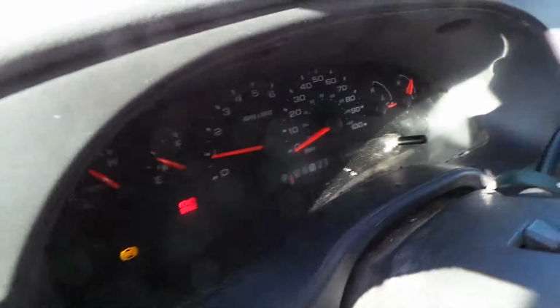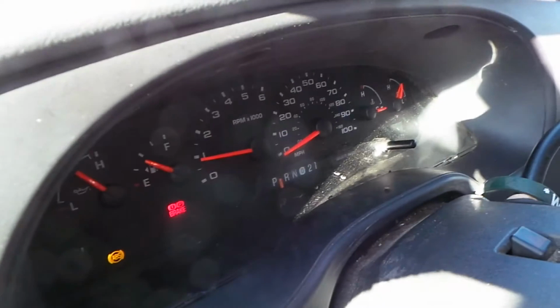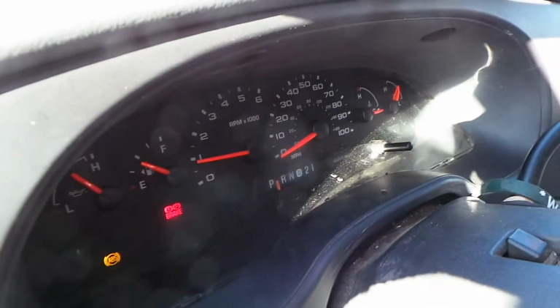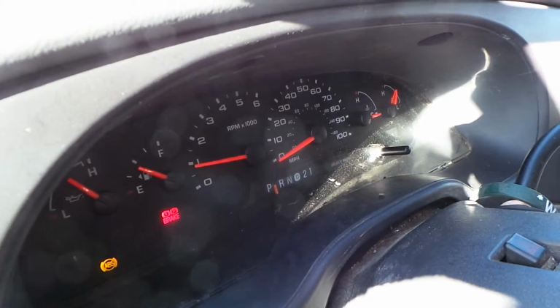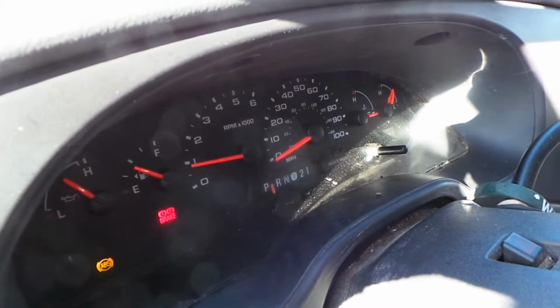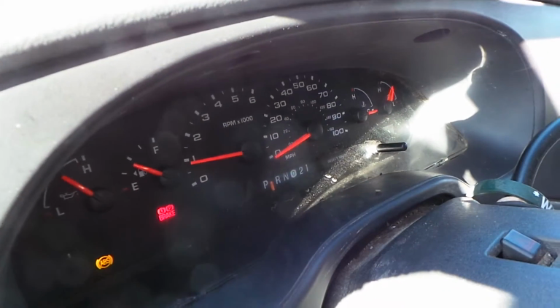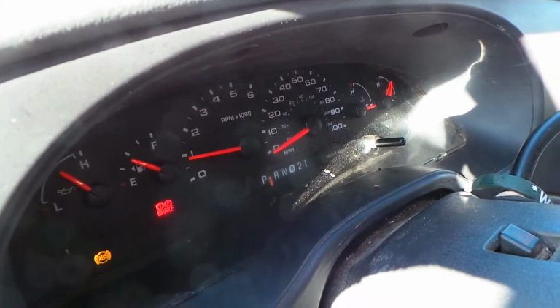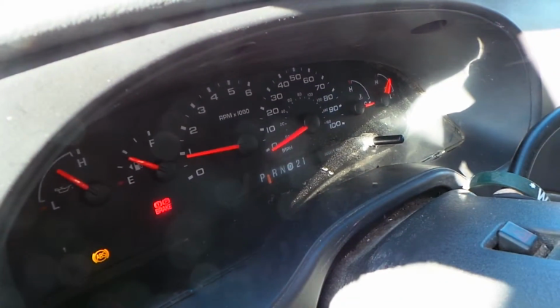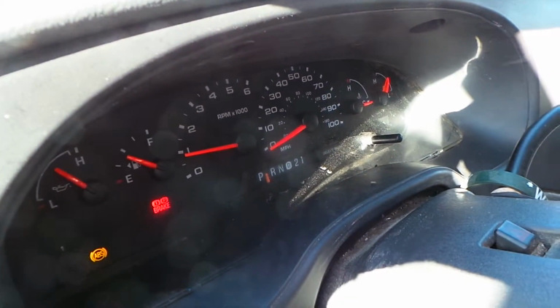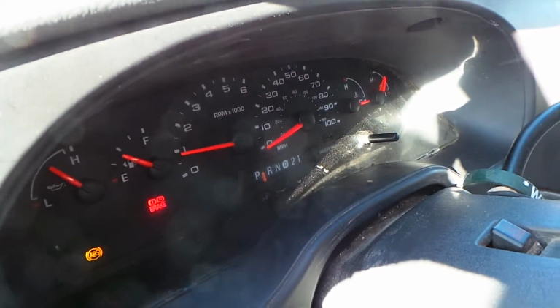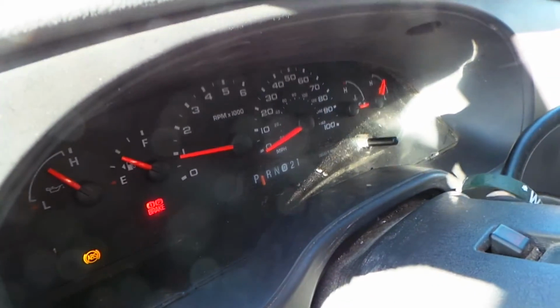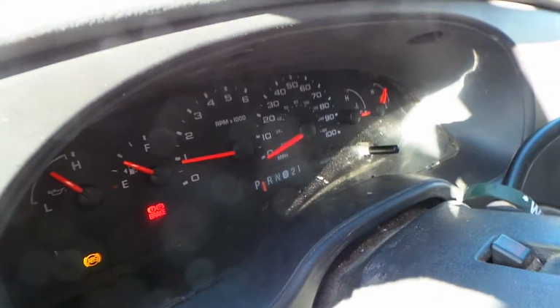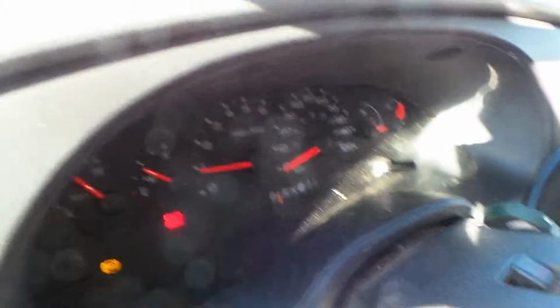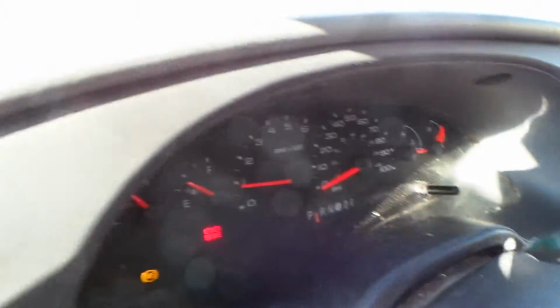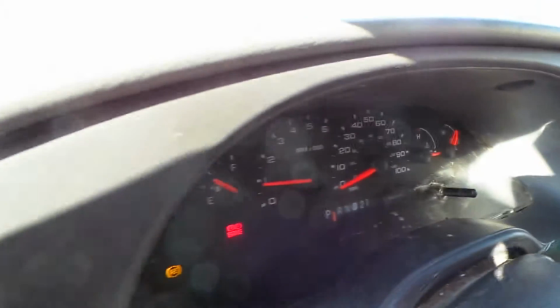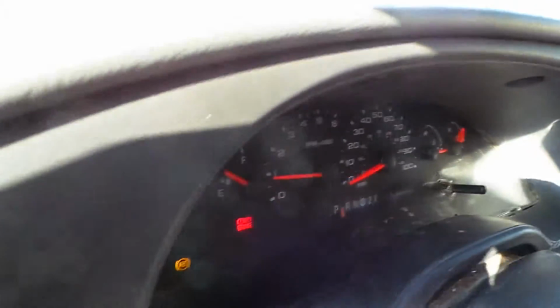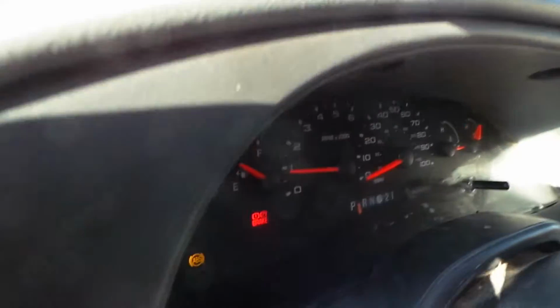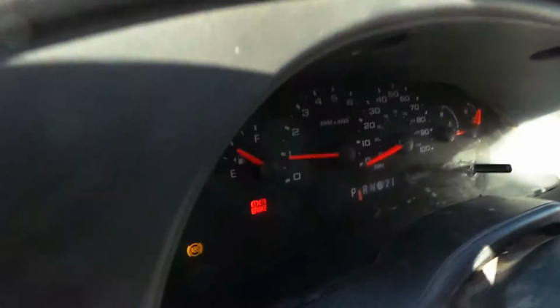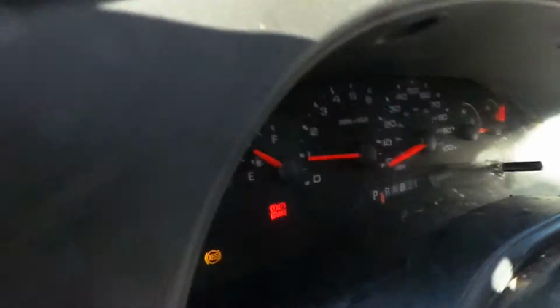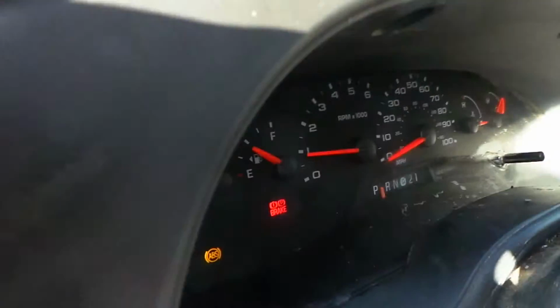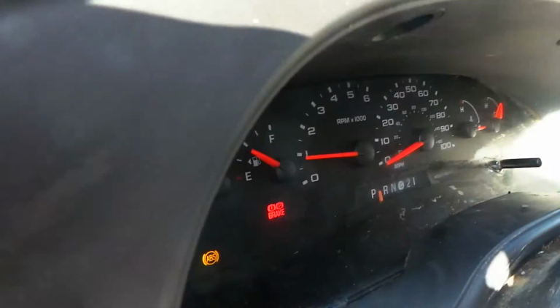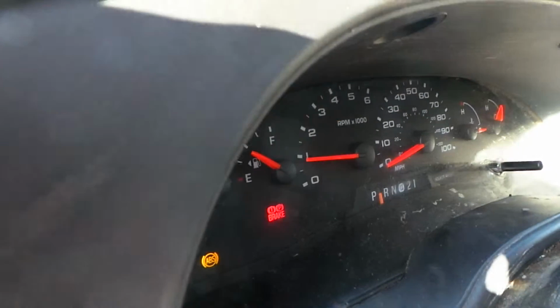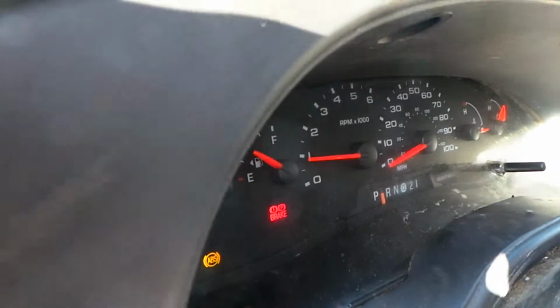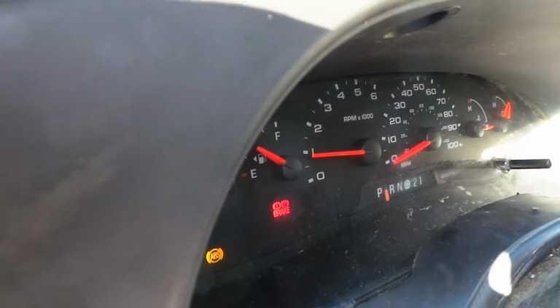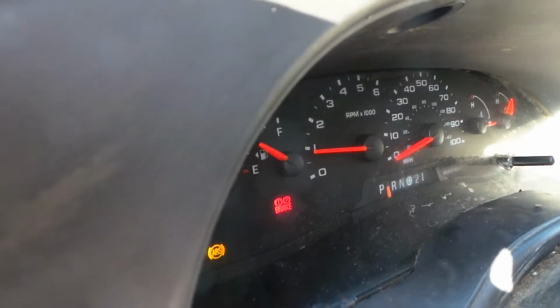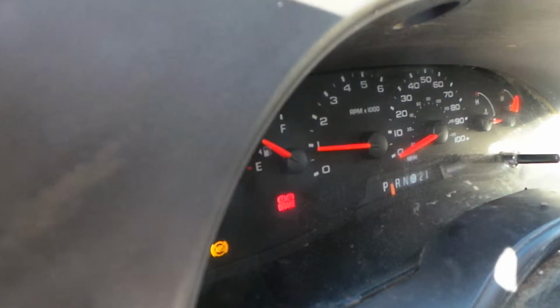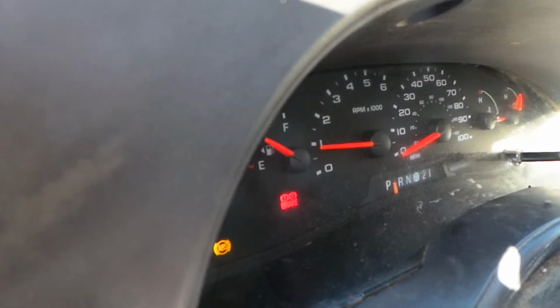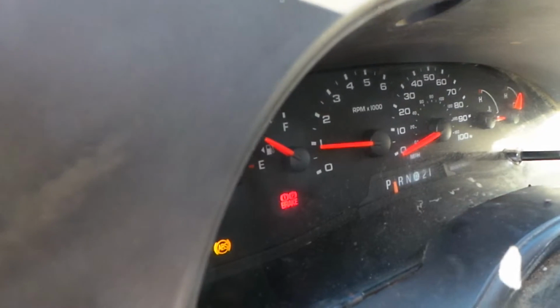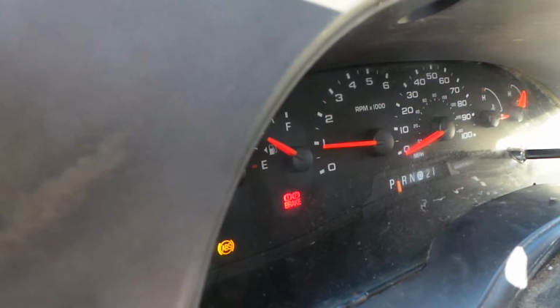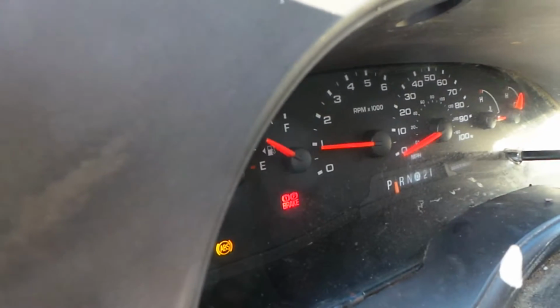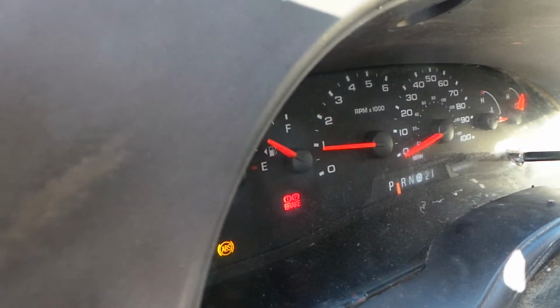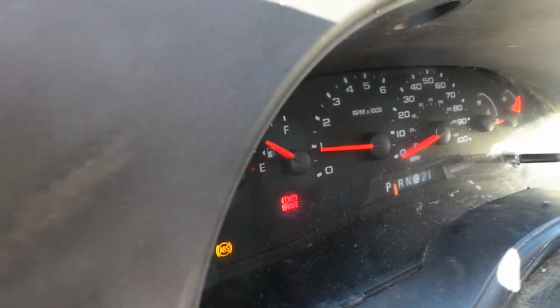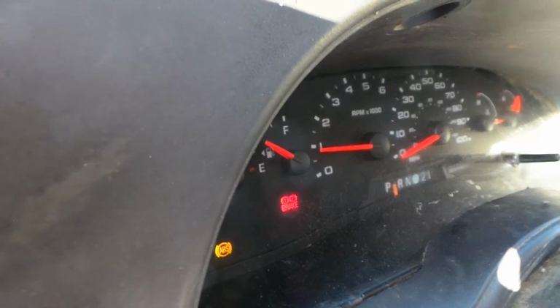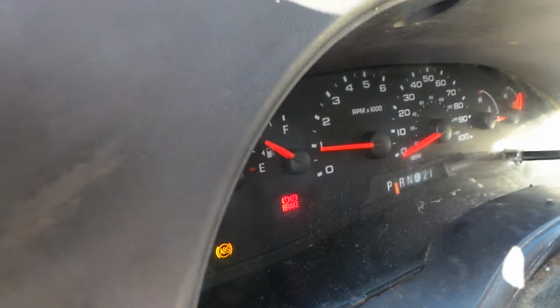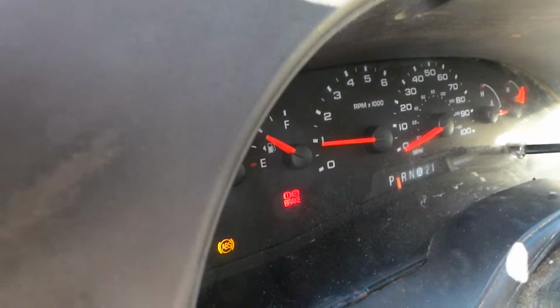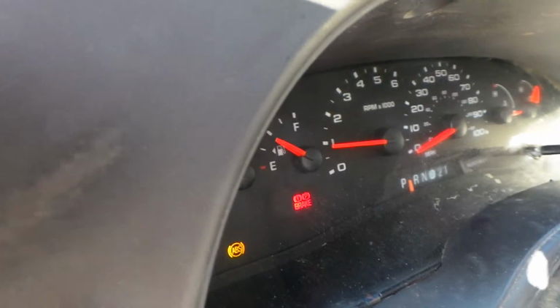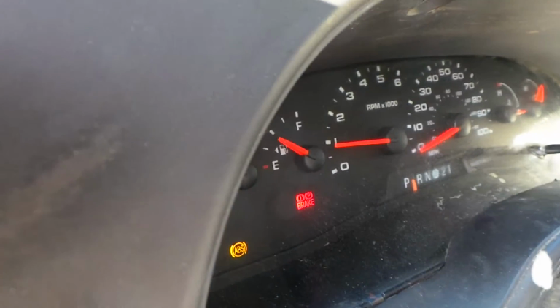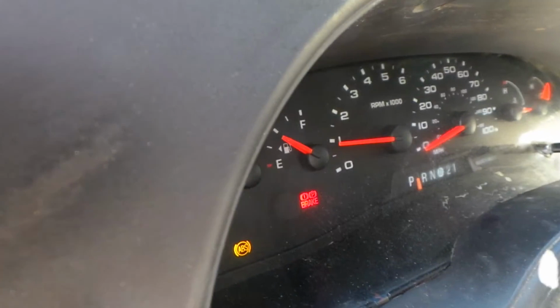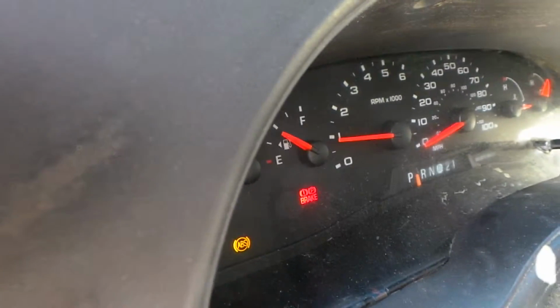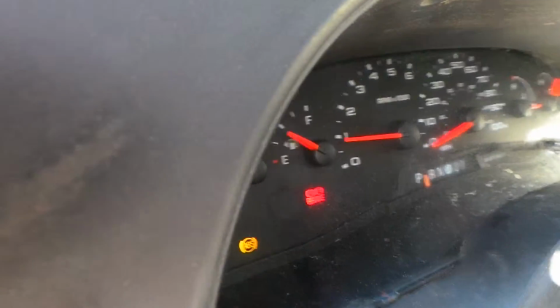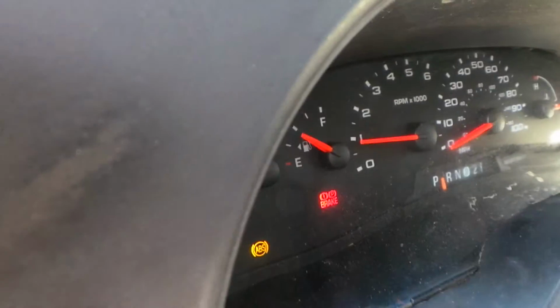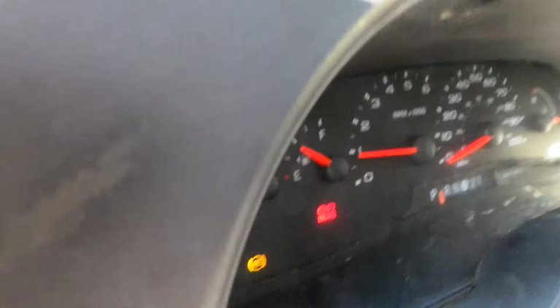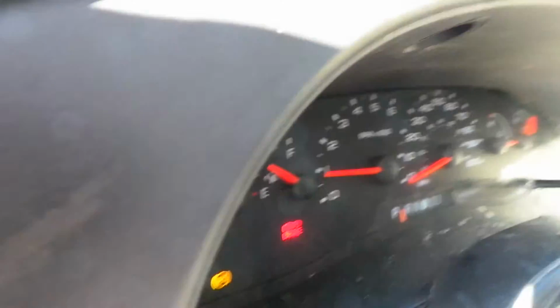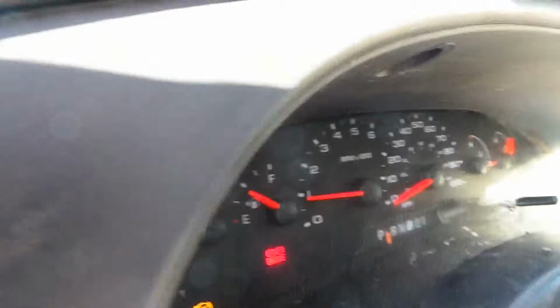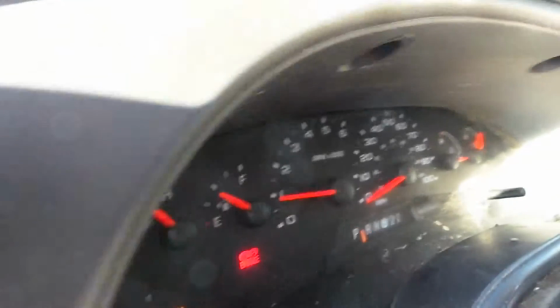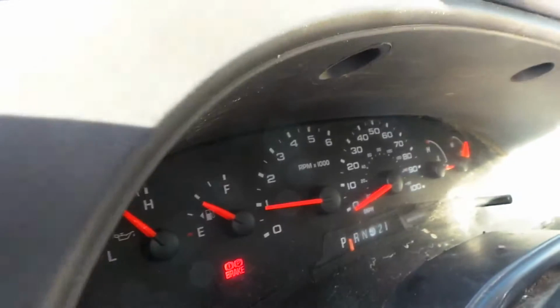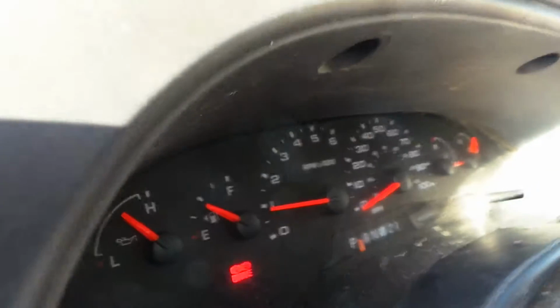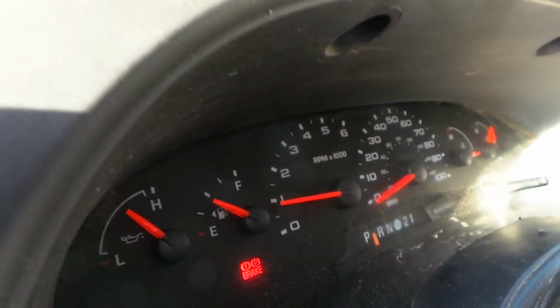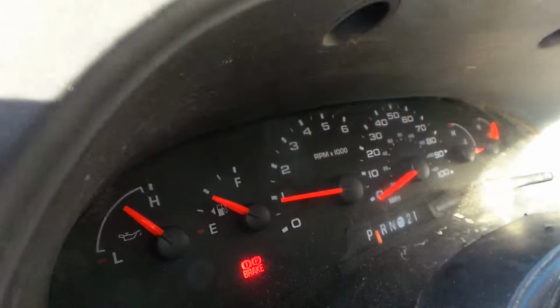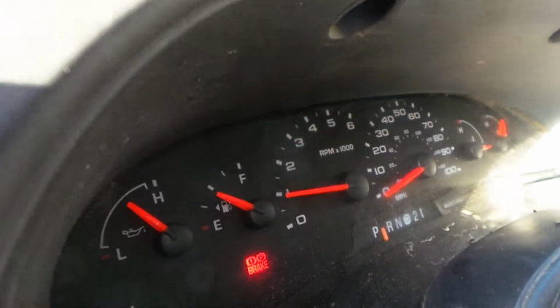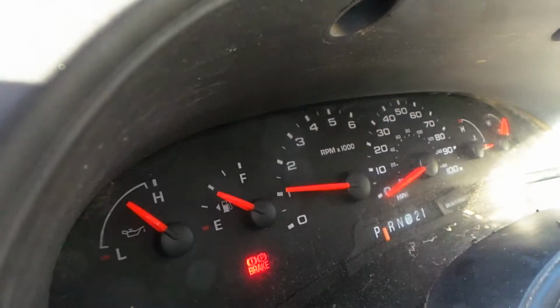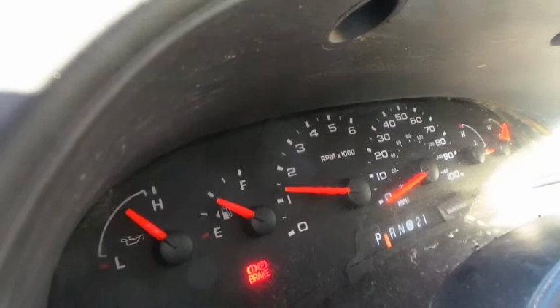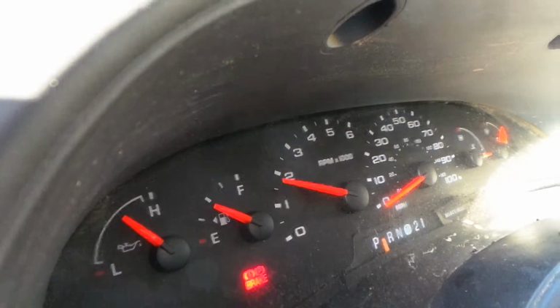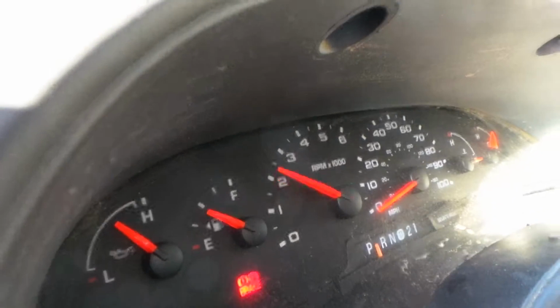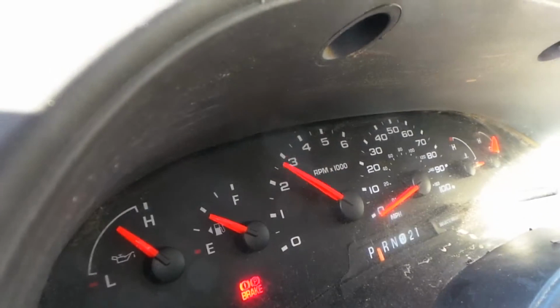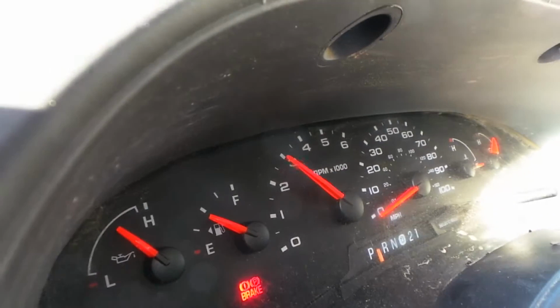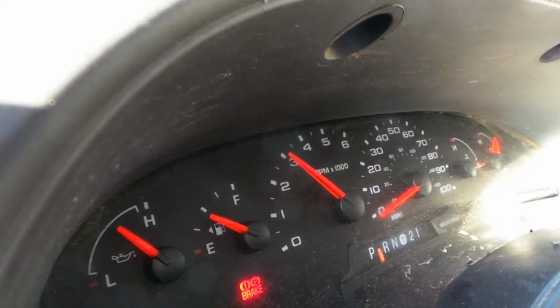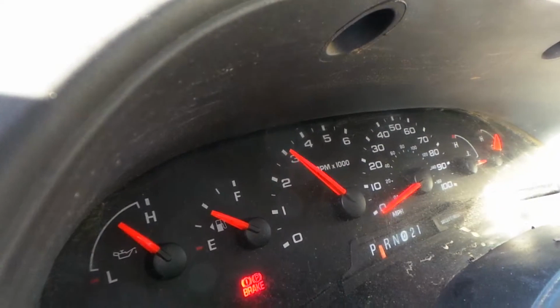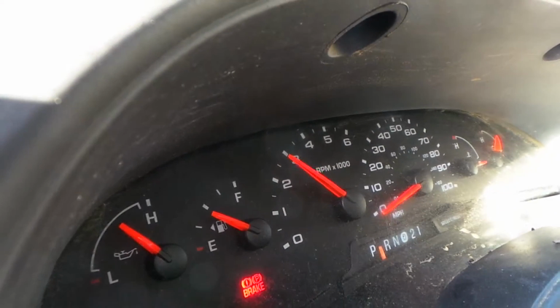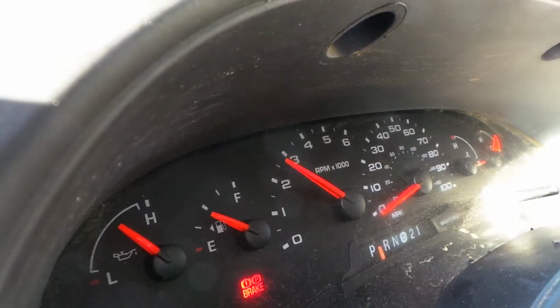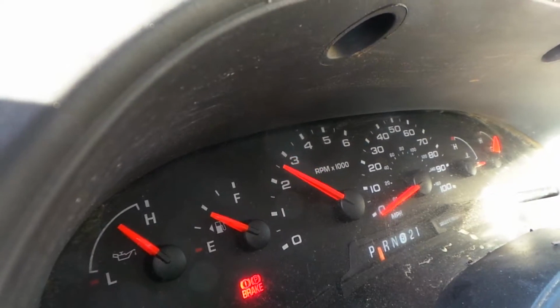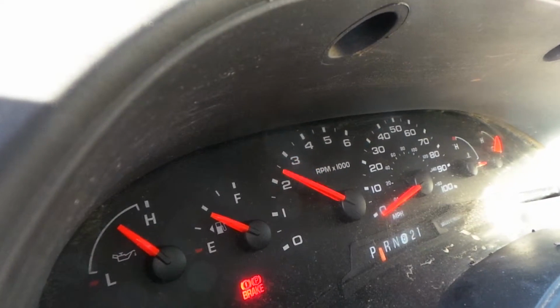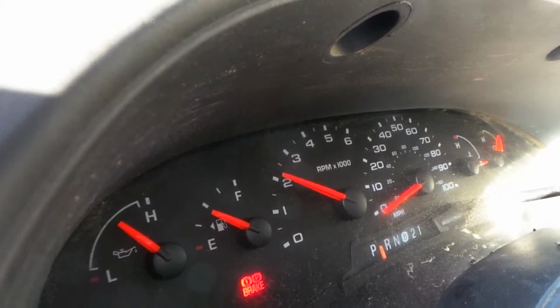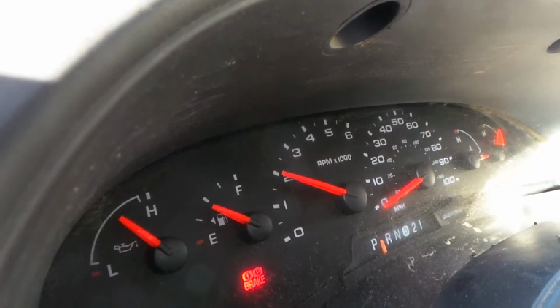This engine does only have 89,000 miles, which is super low for the year, and it does run great.